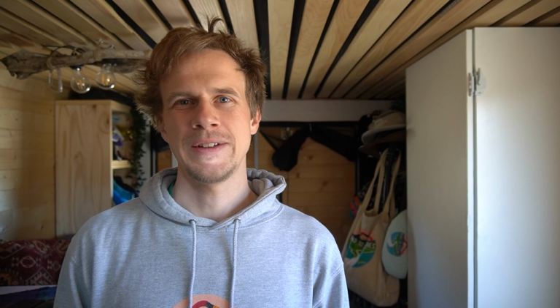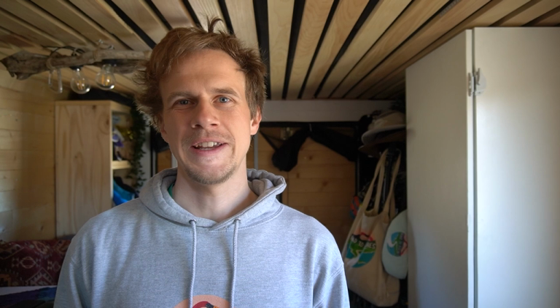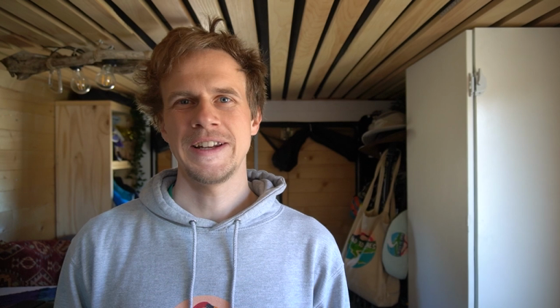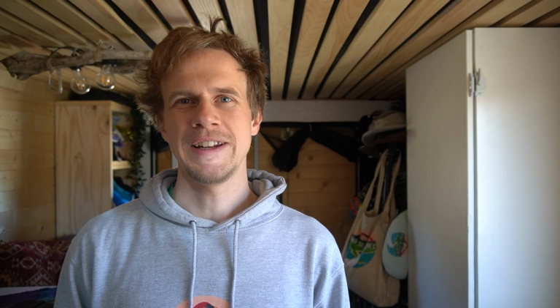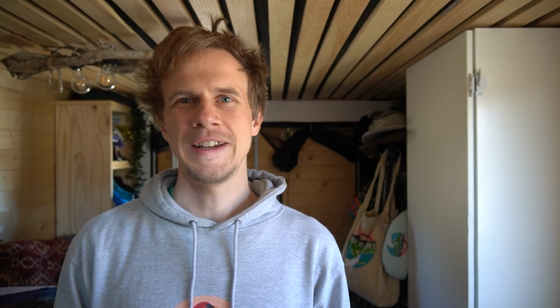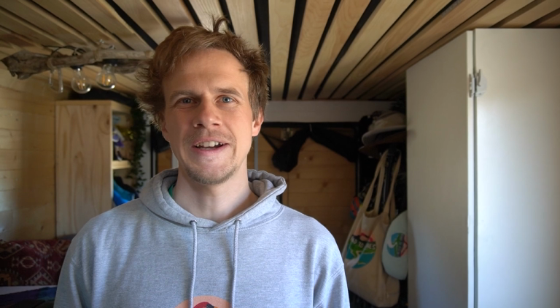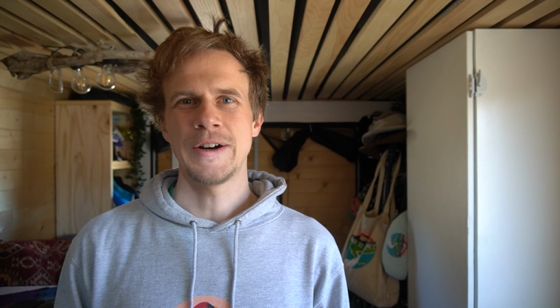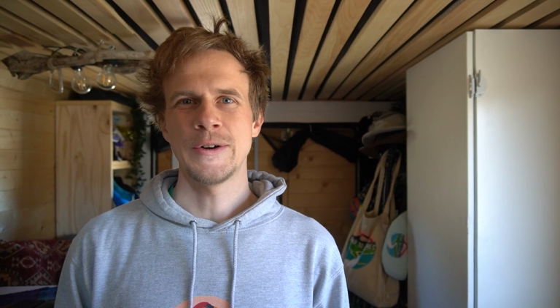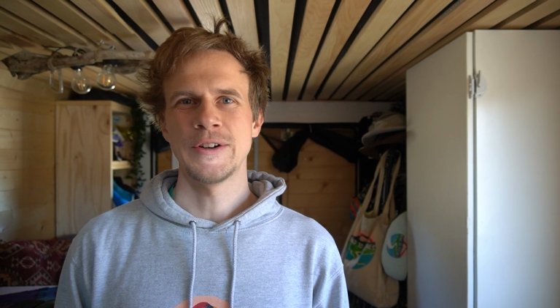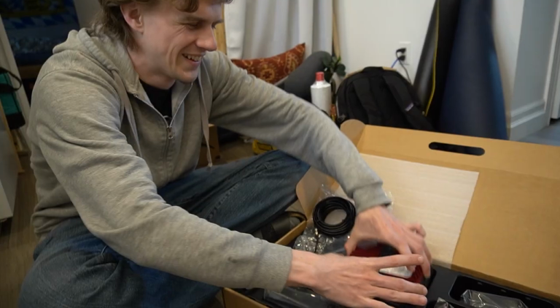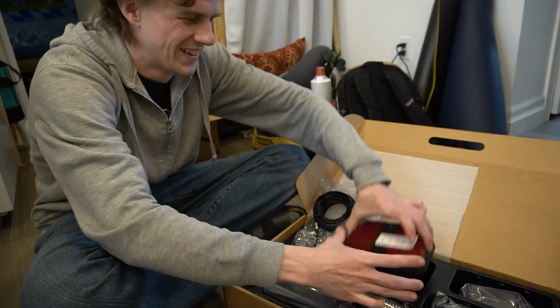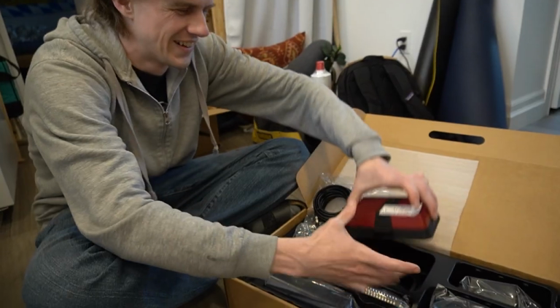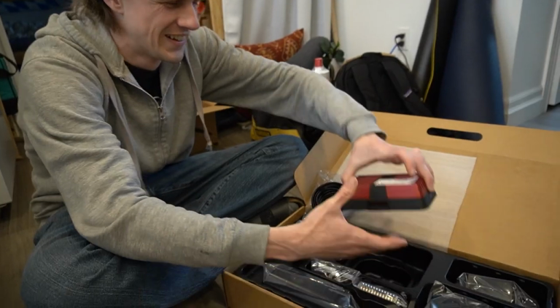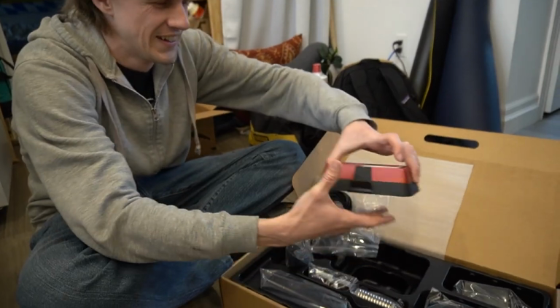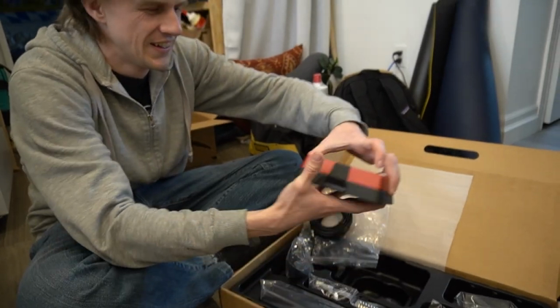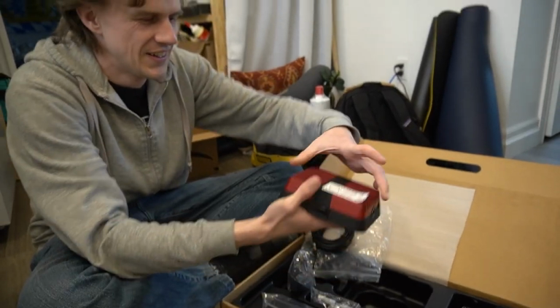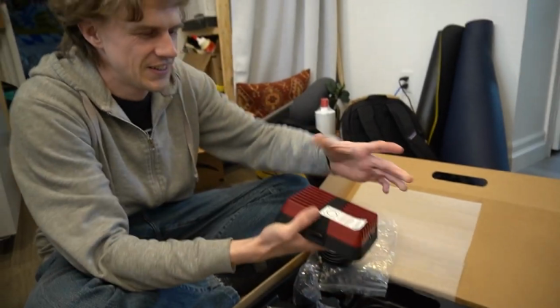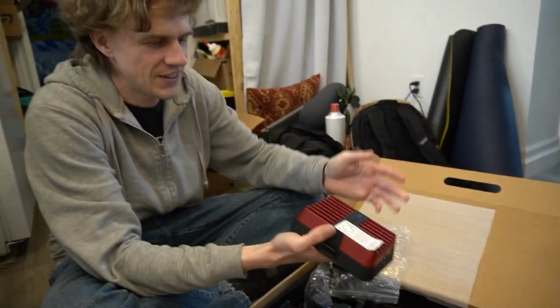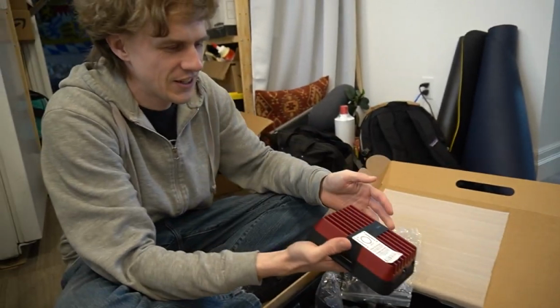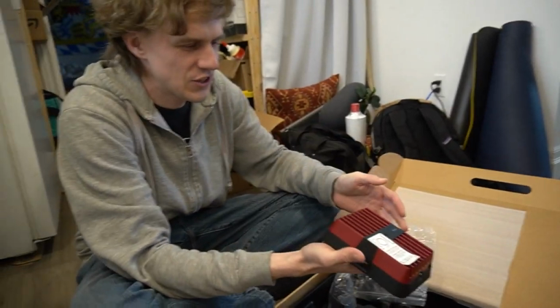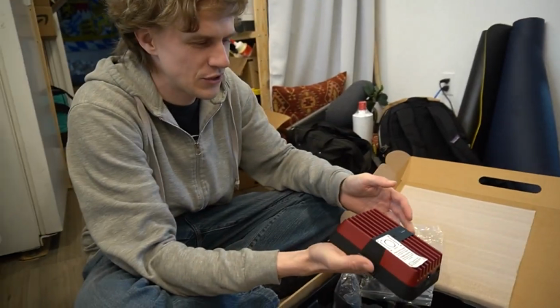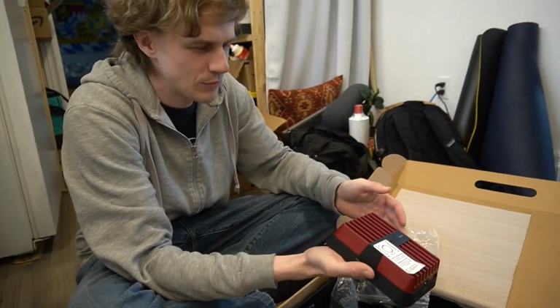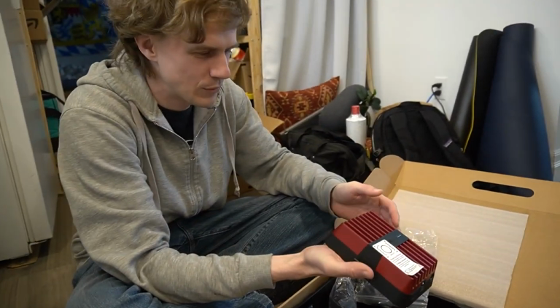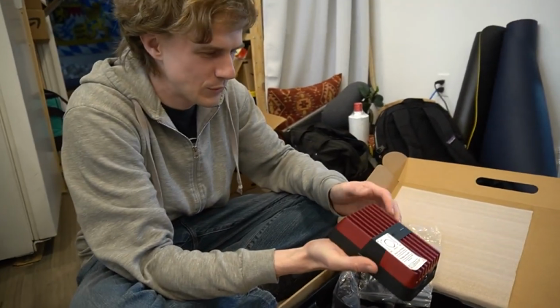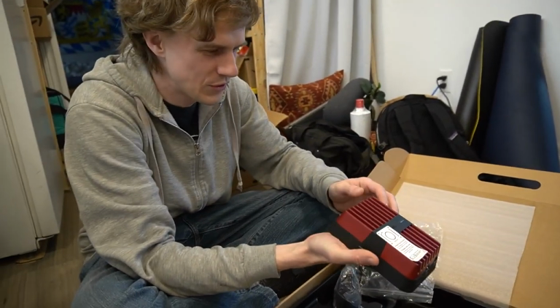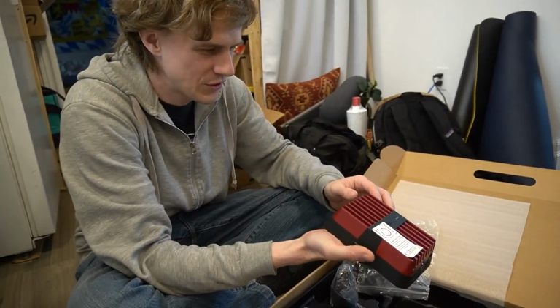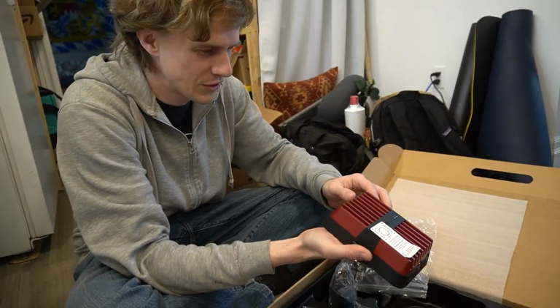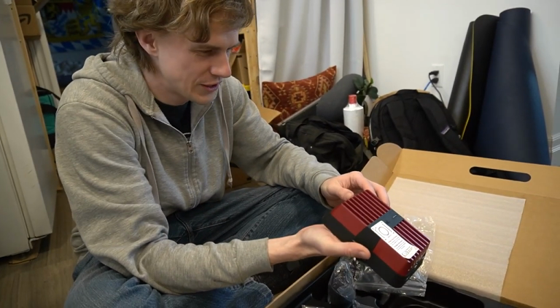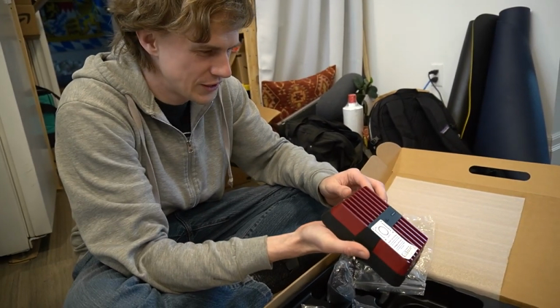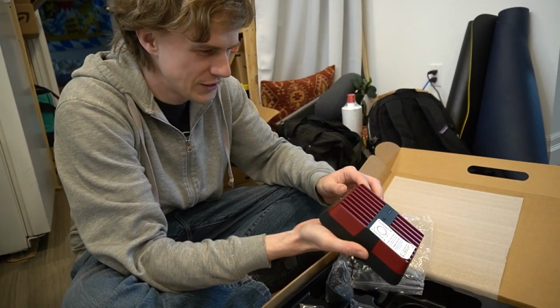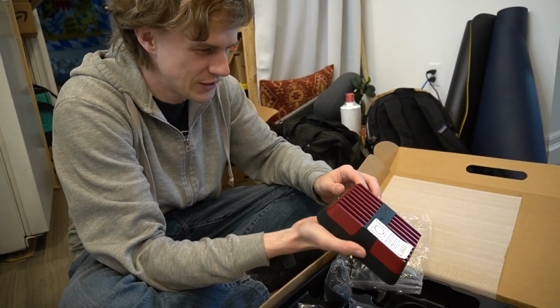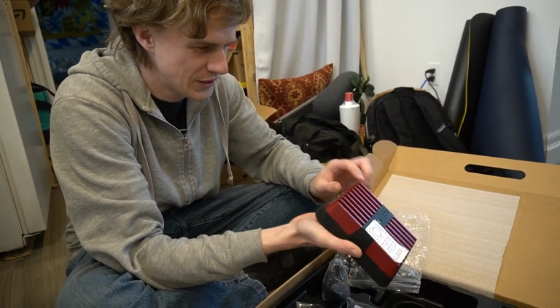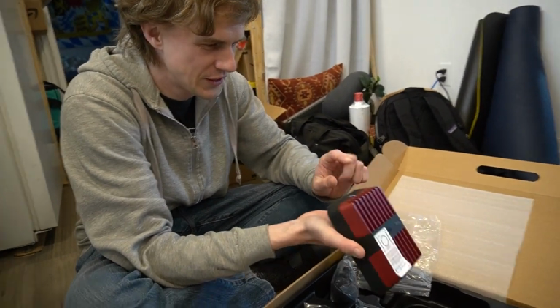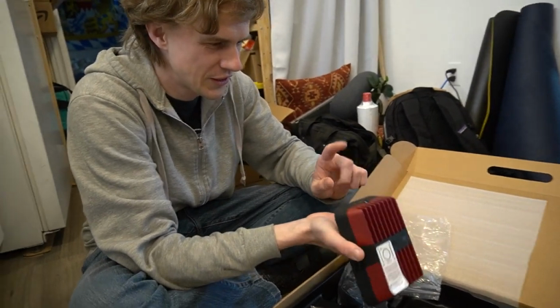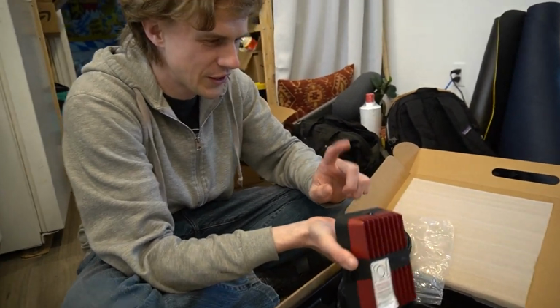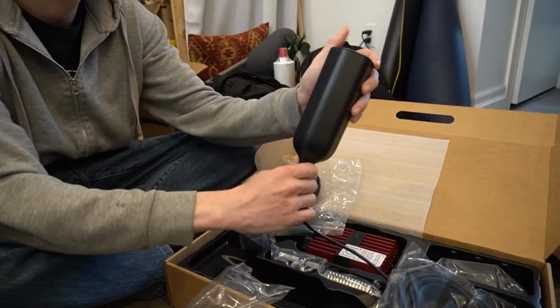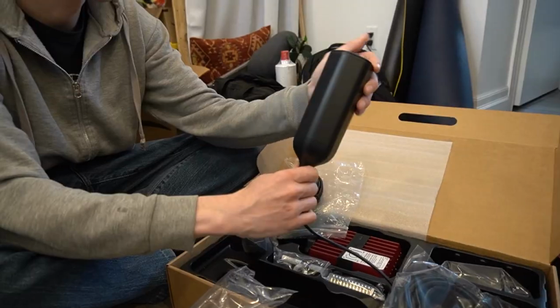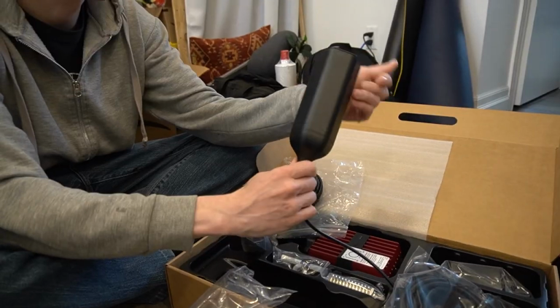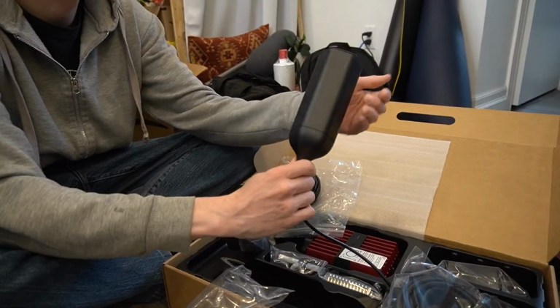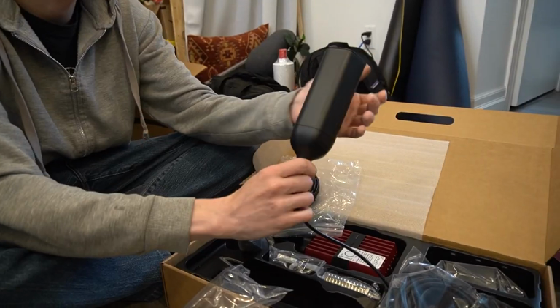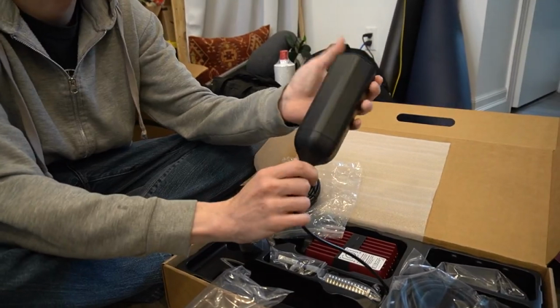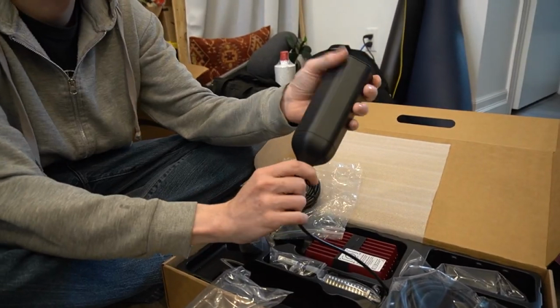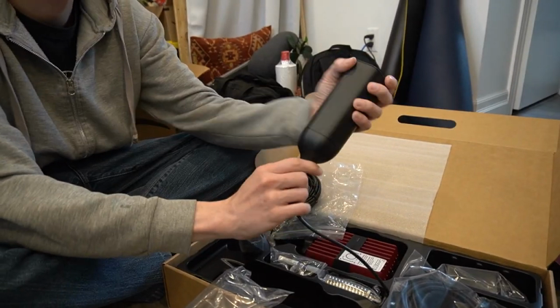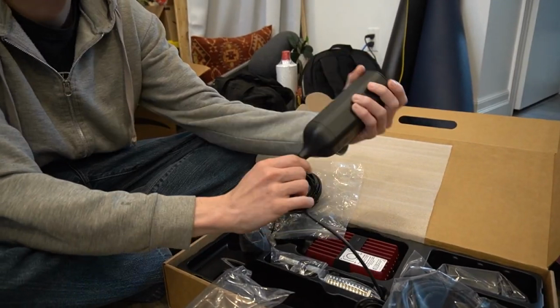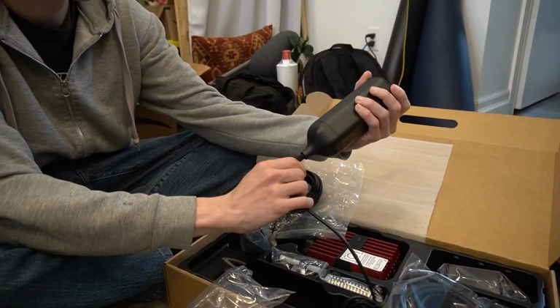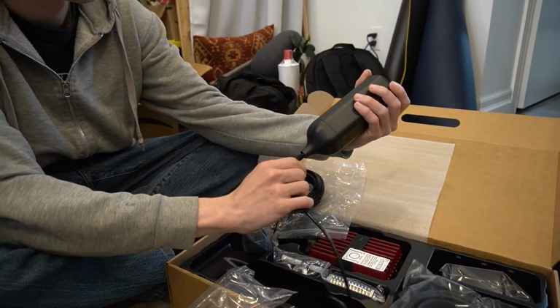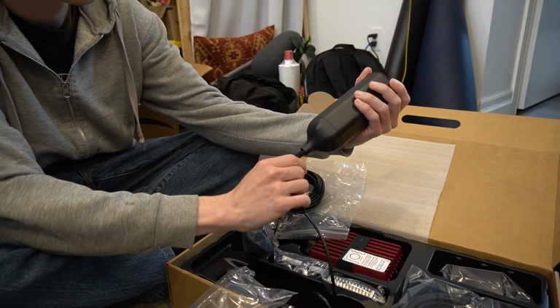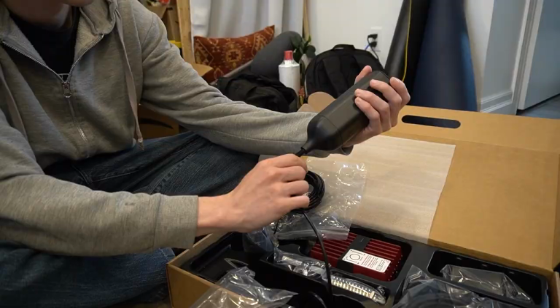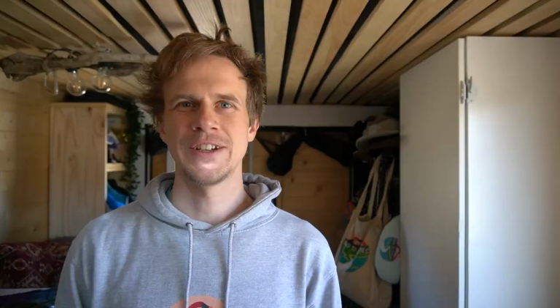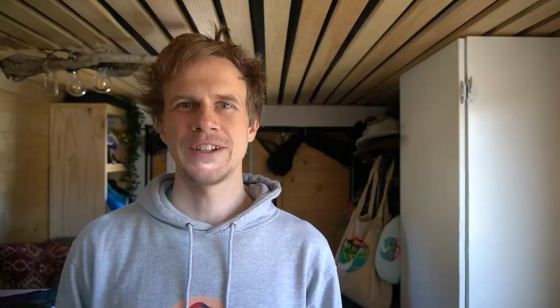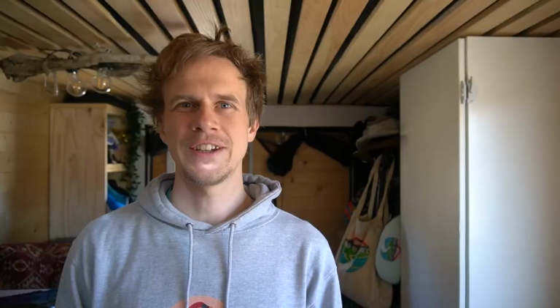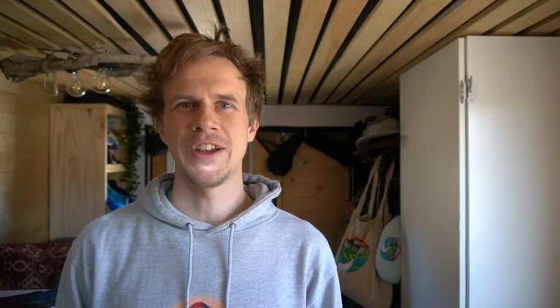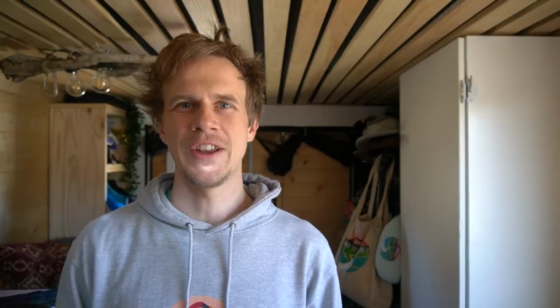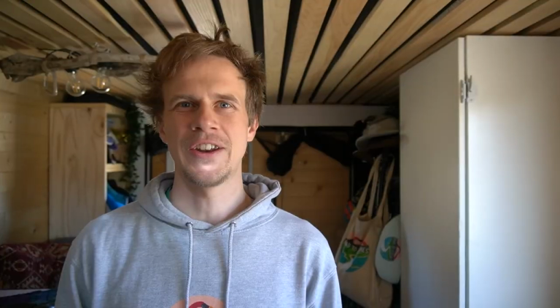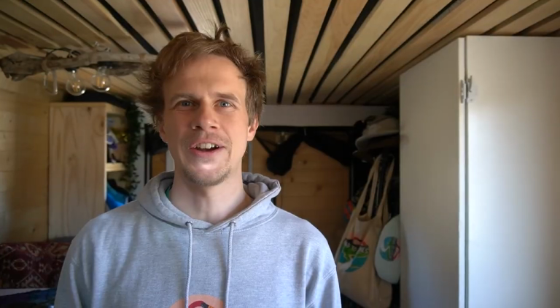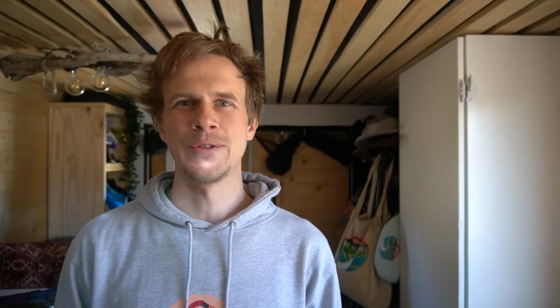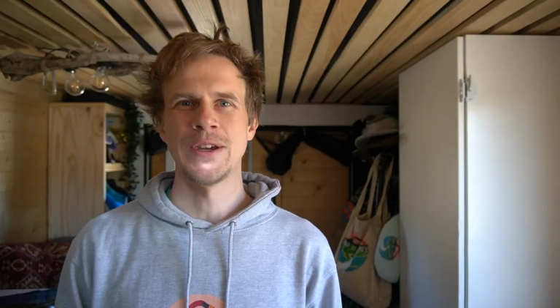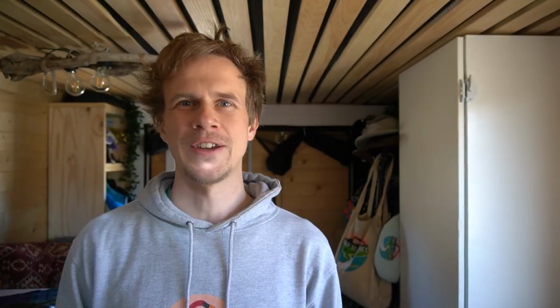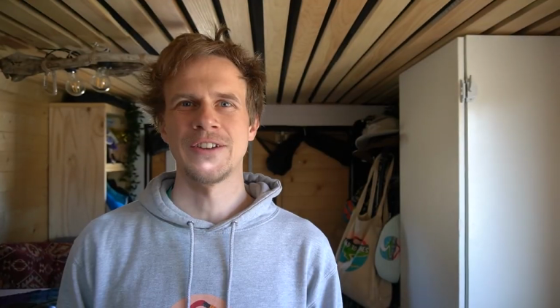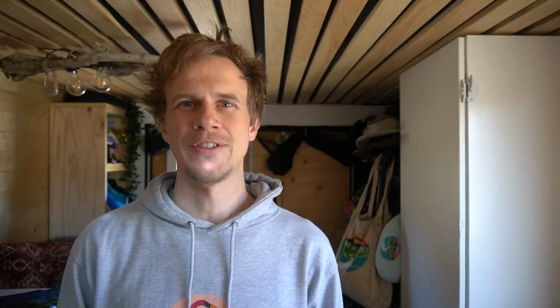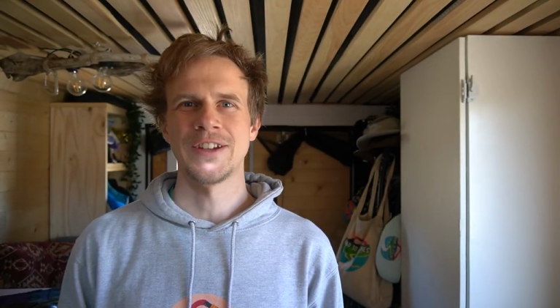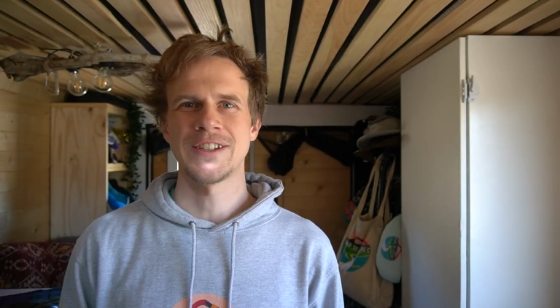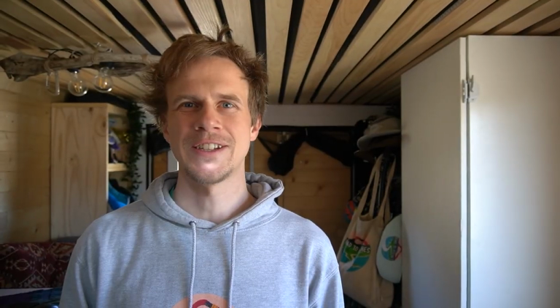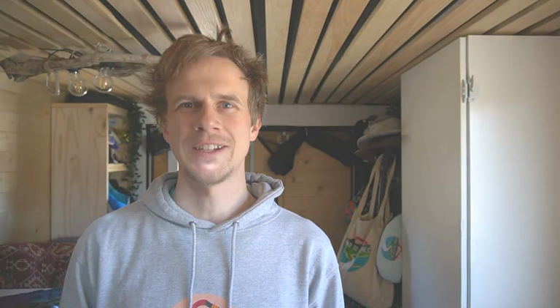Lately our VBoost has stopped working and today I want to find out what's wrong with it and how we can fix it.